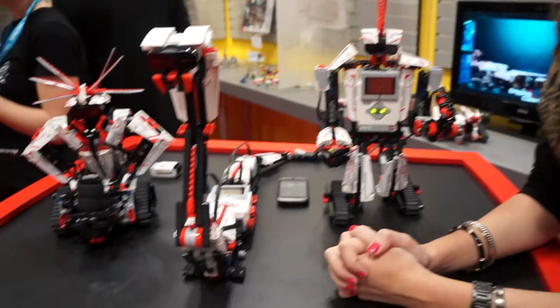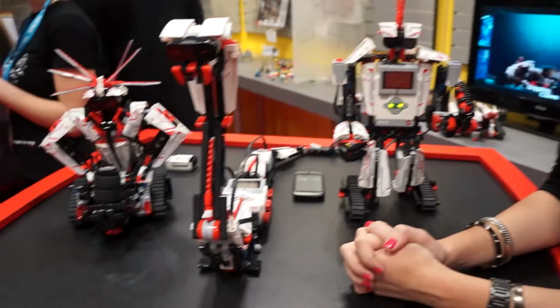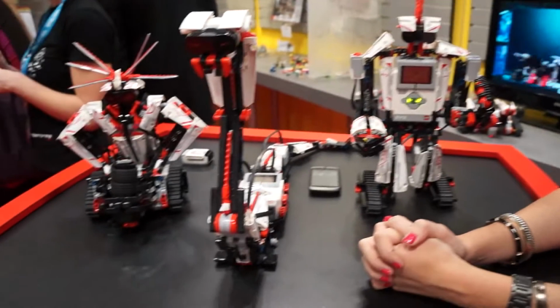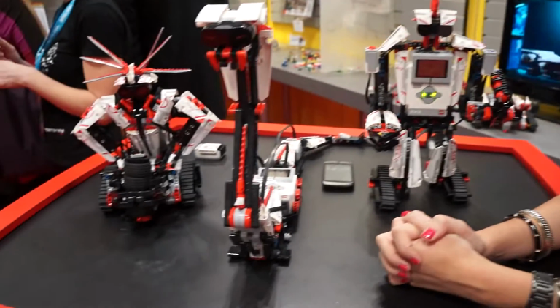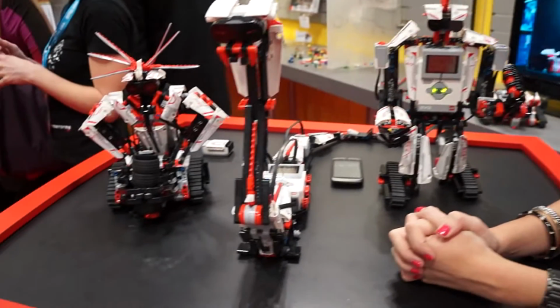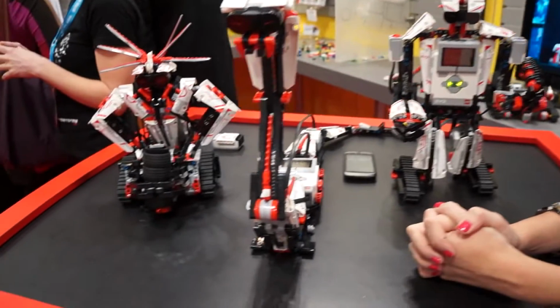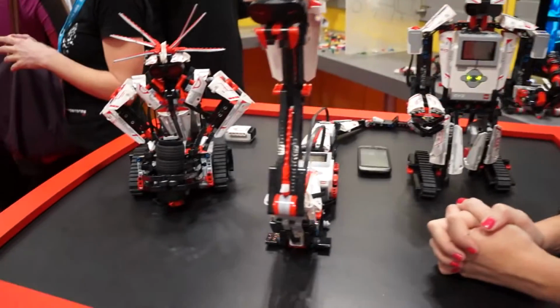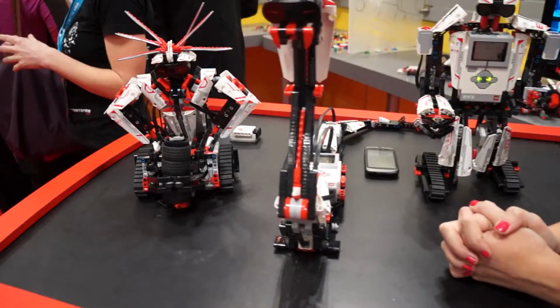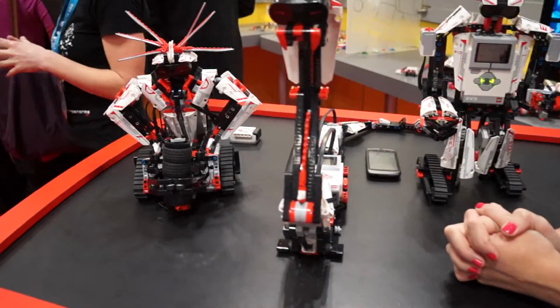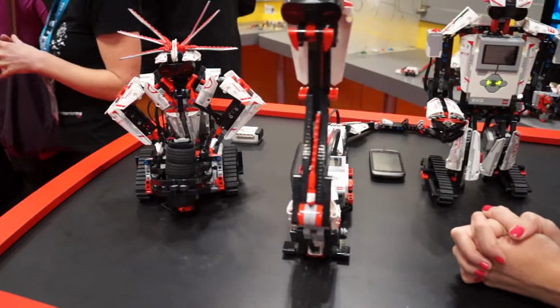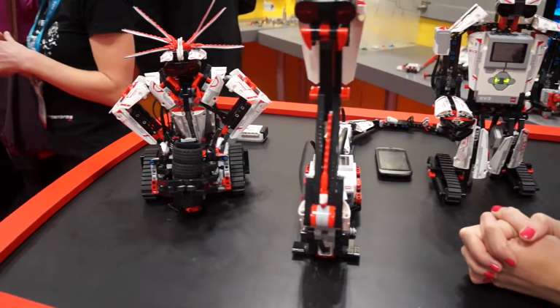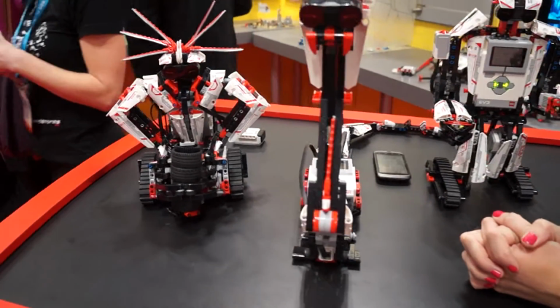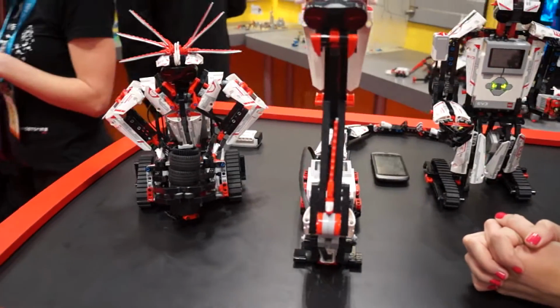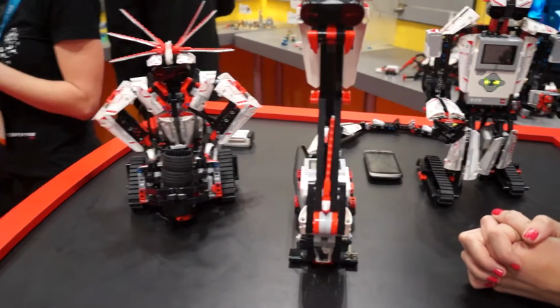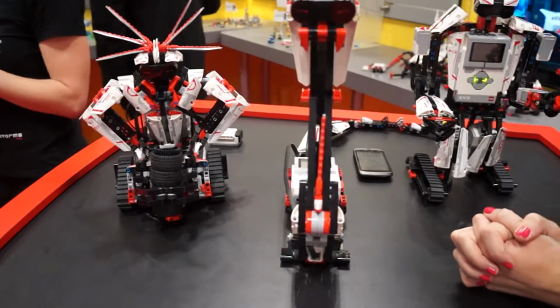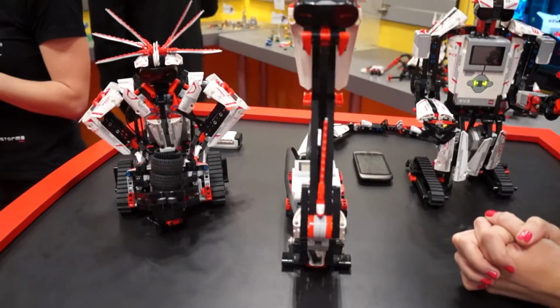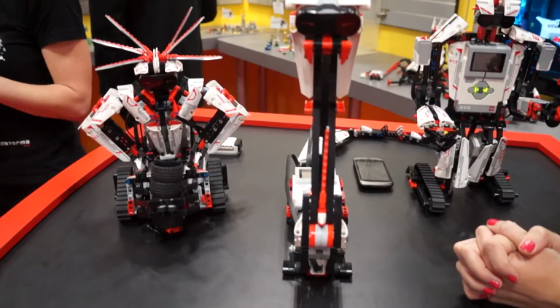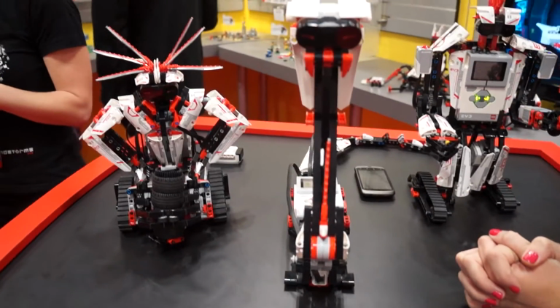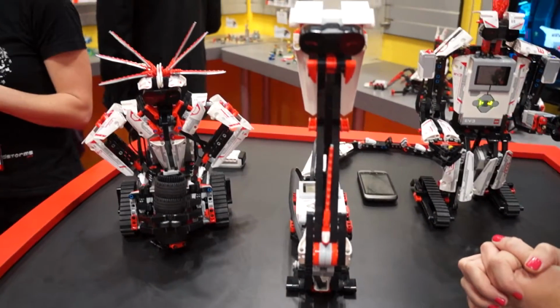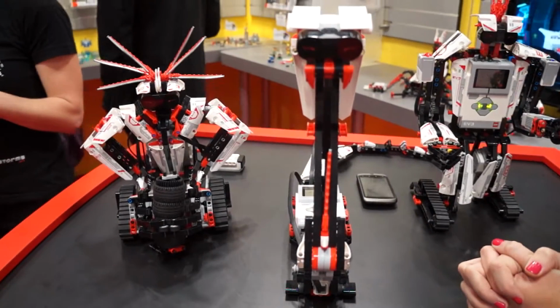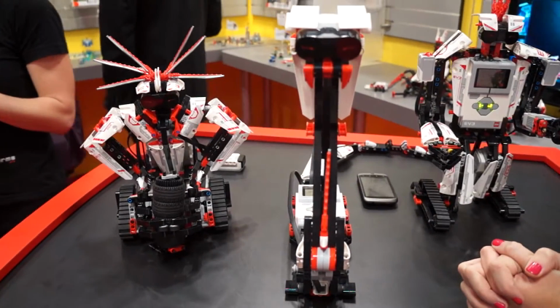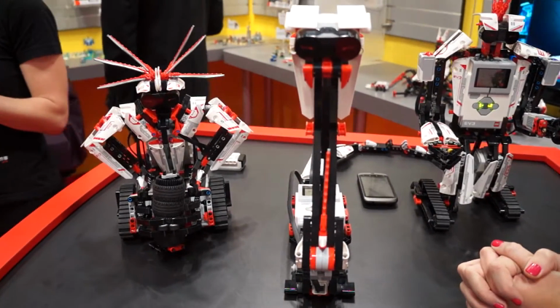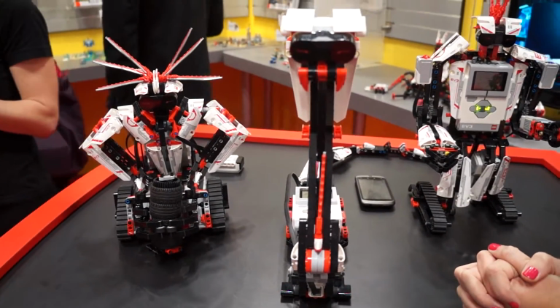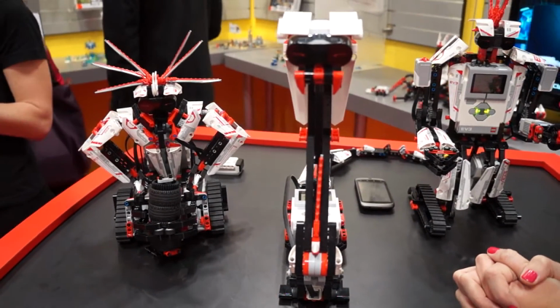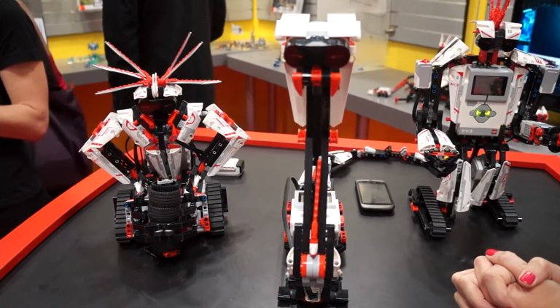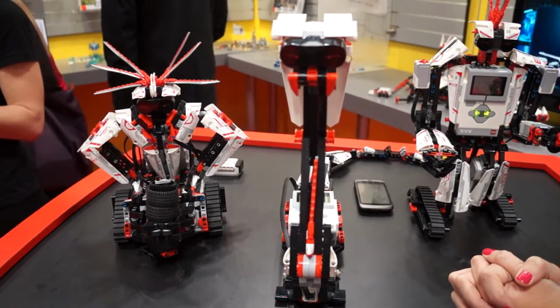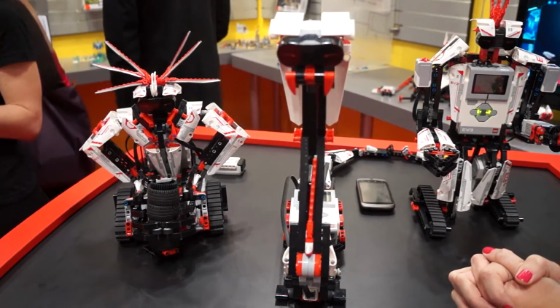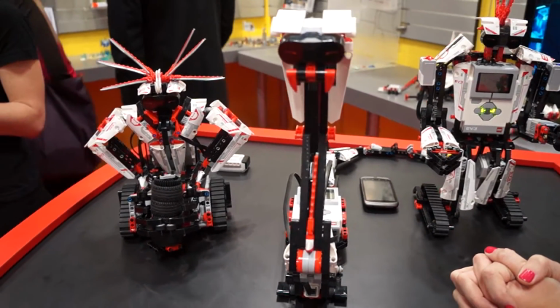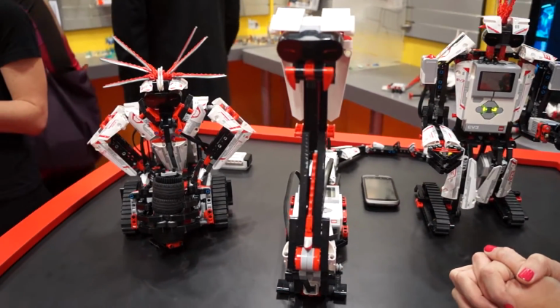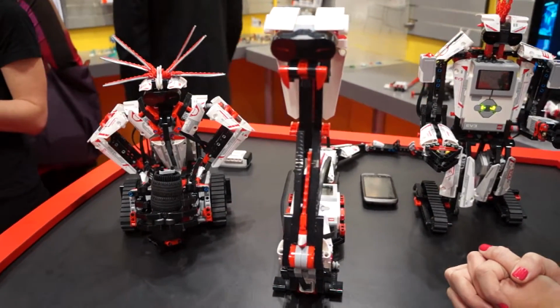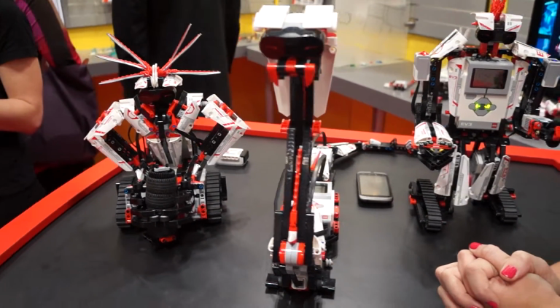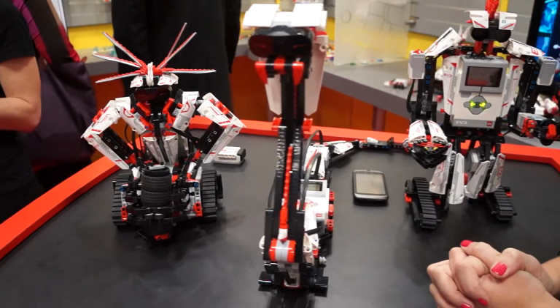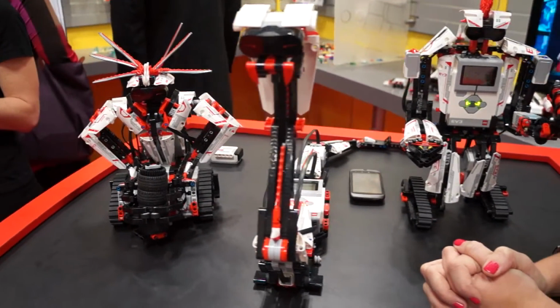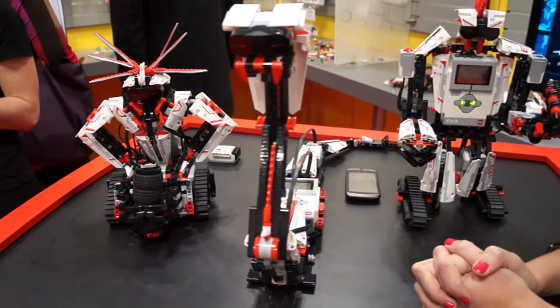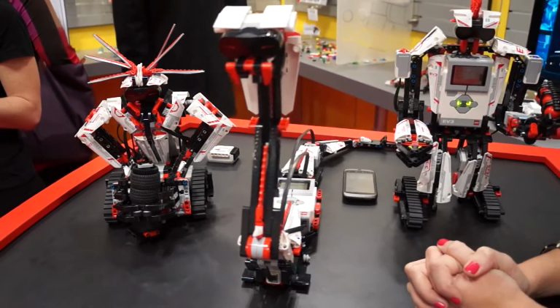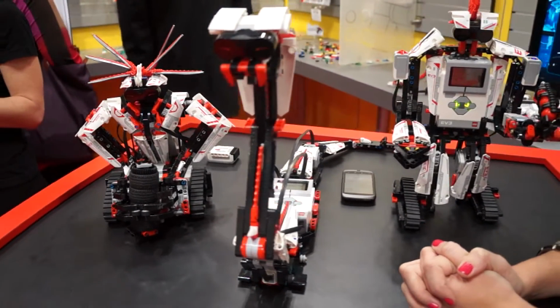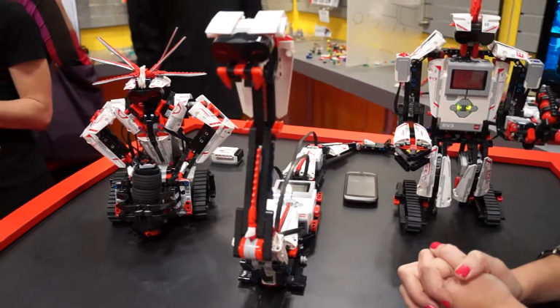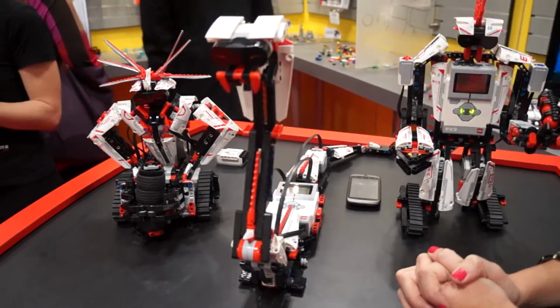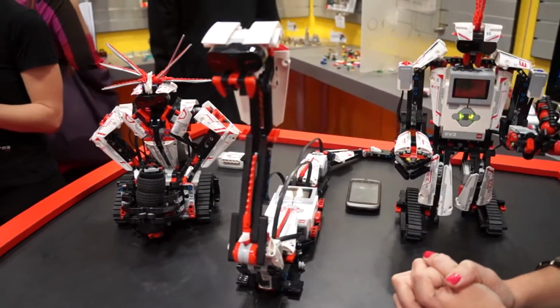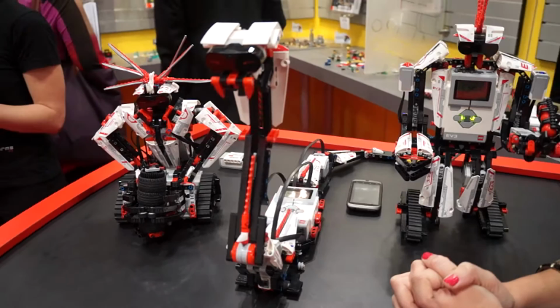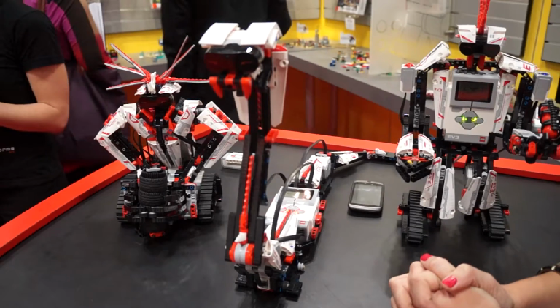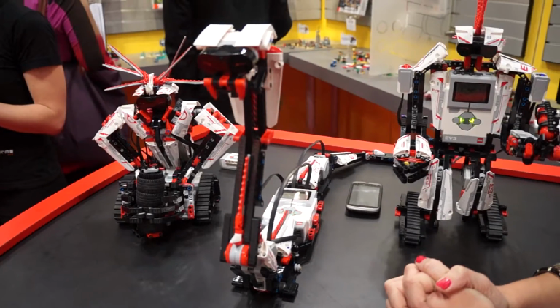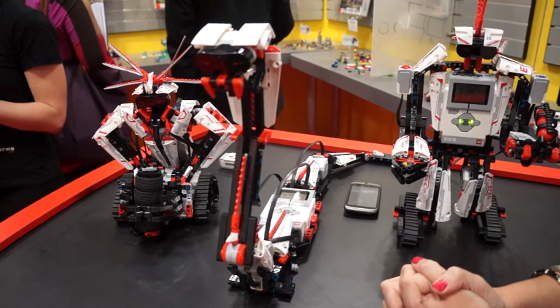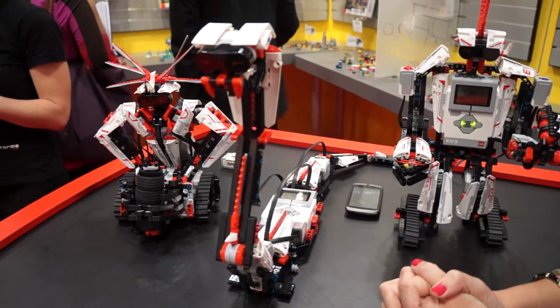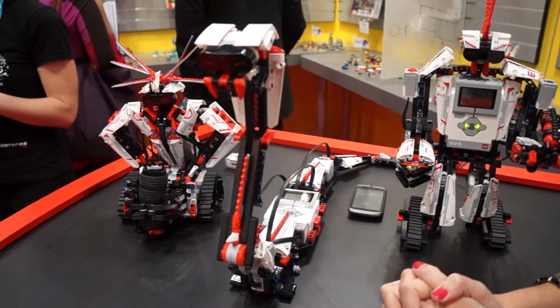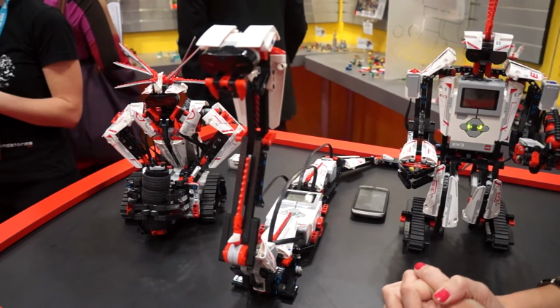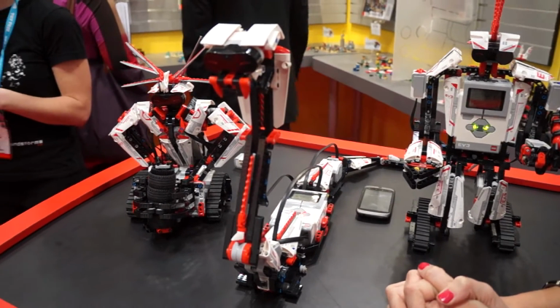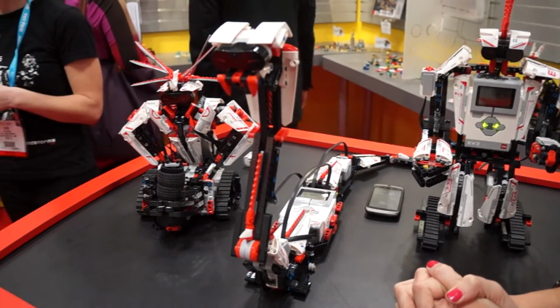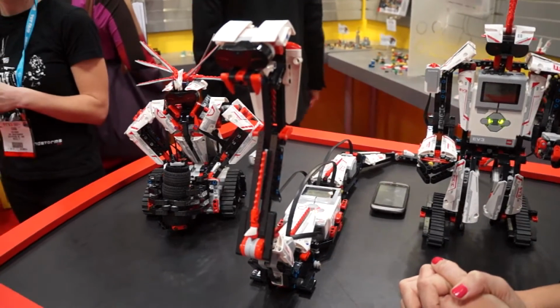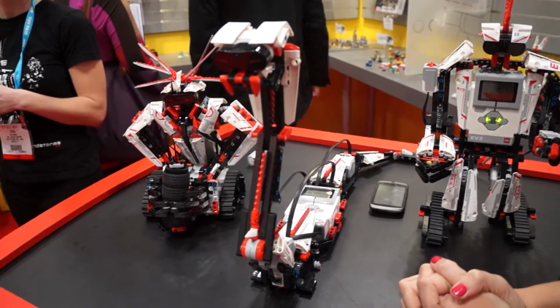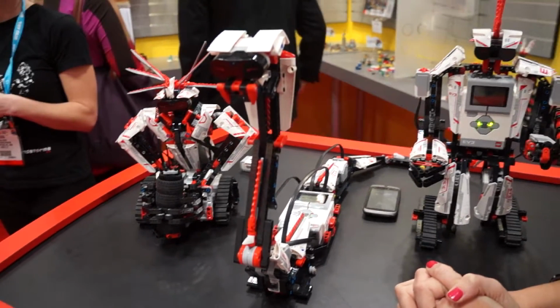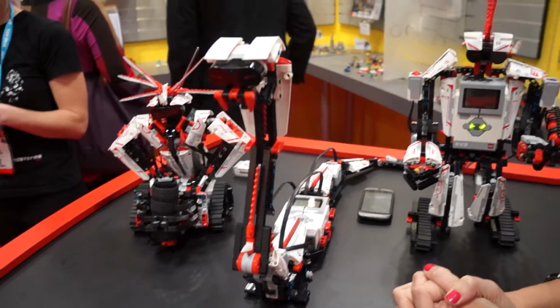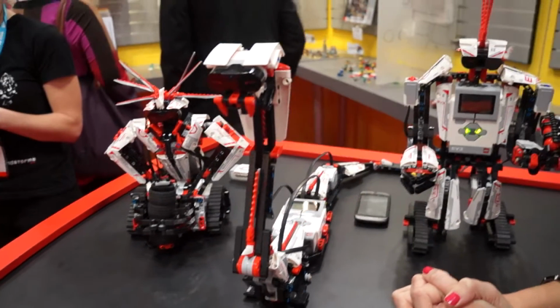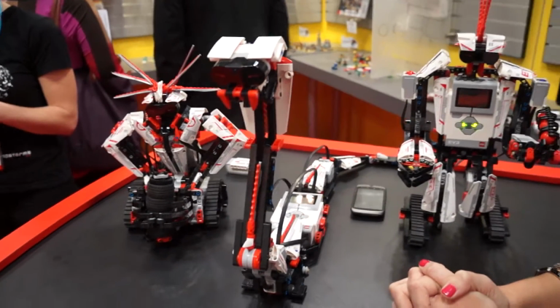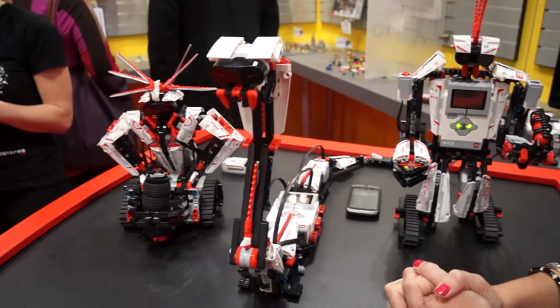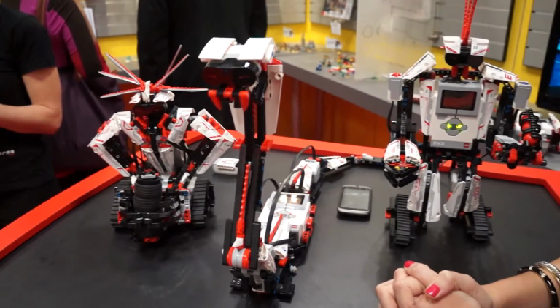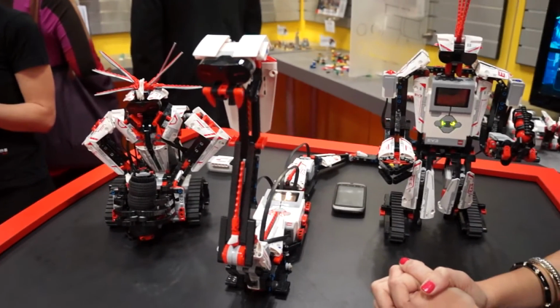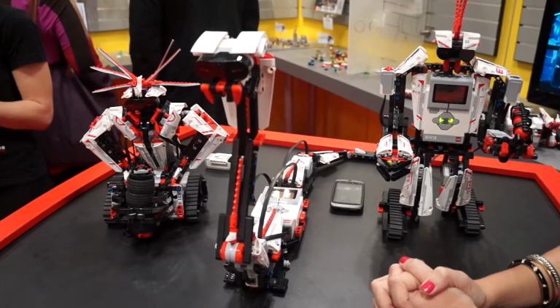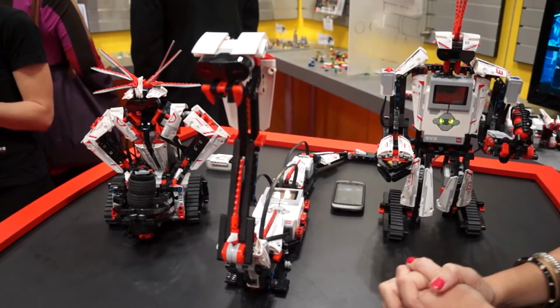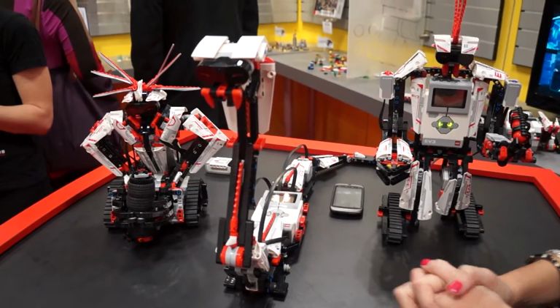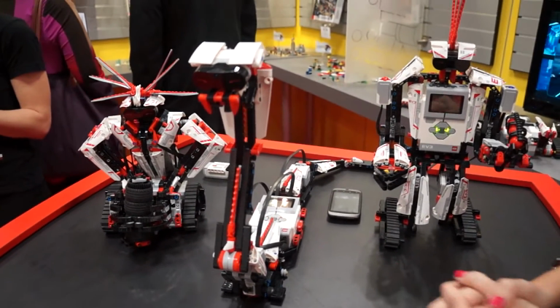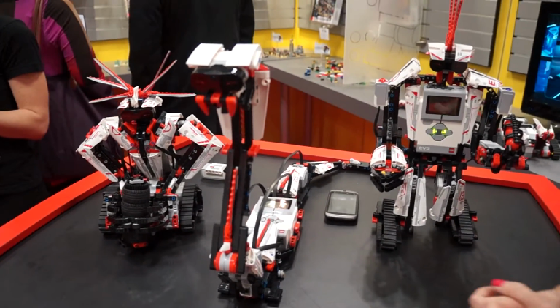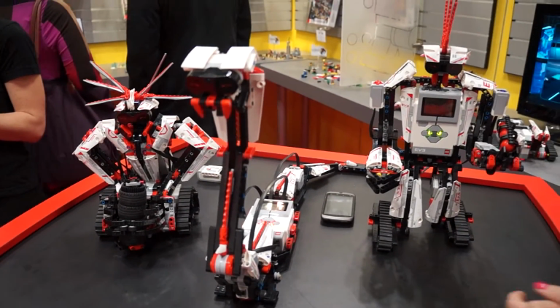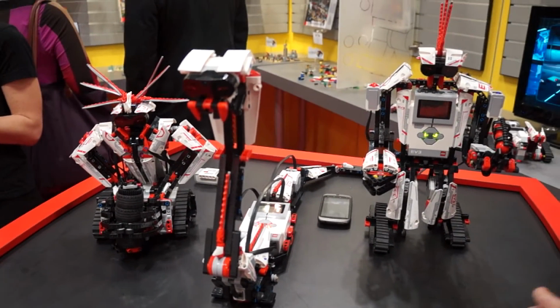So this has been a look at the Mindstorms EV3 from LEGO here at Toy Fair 2013. I'm Daniel with Laptop Magazine.